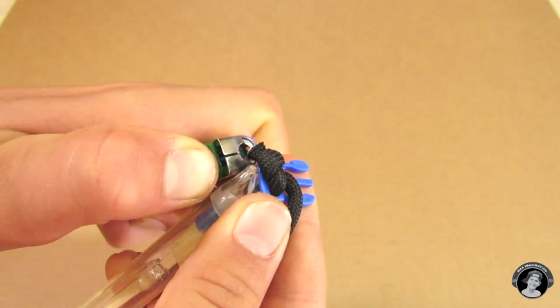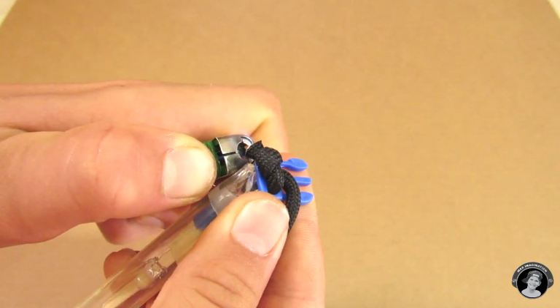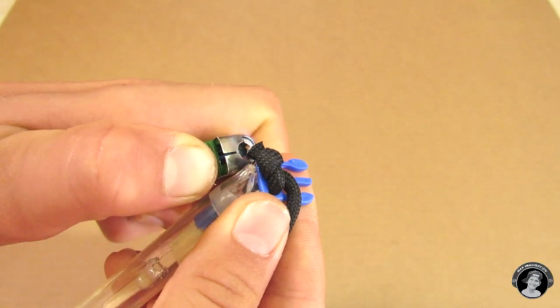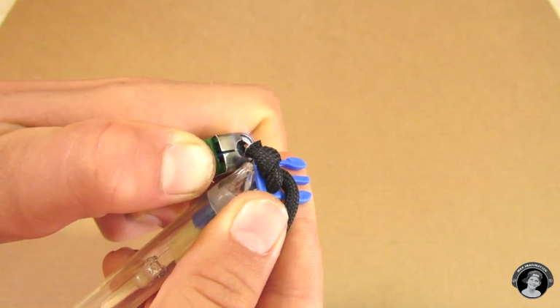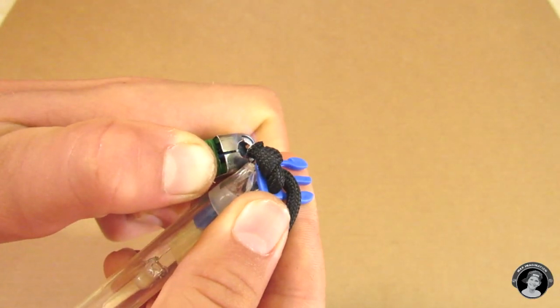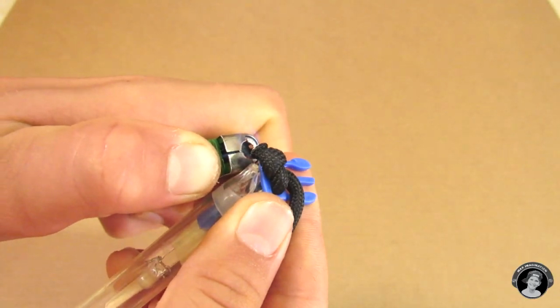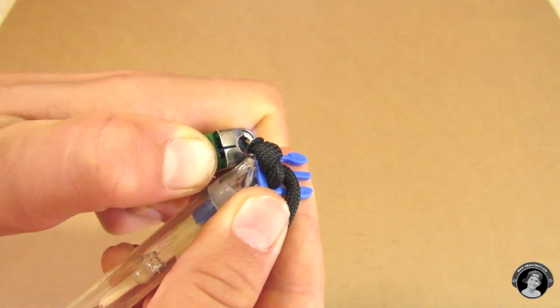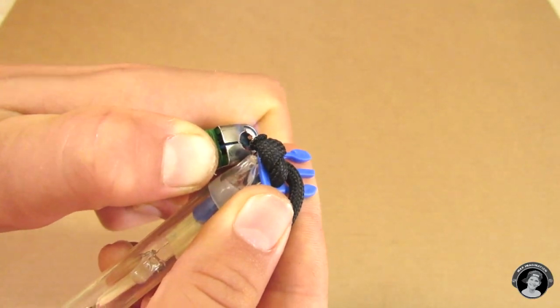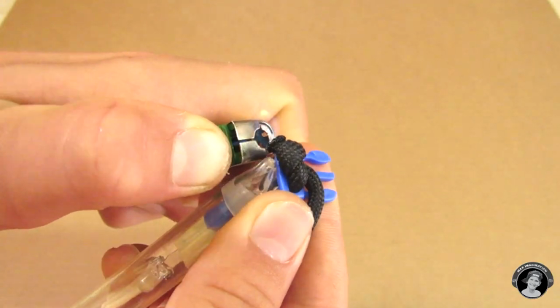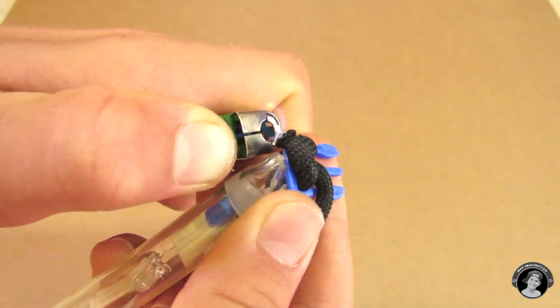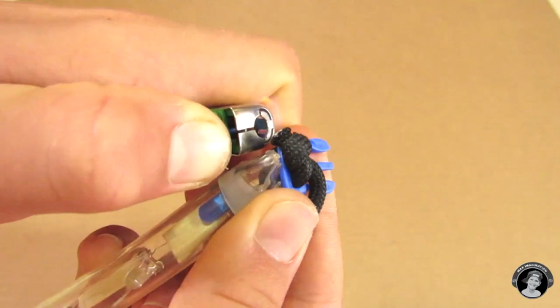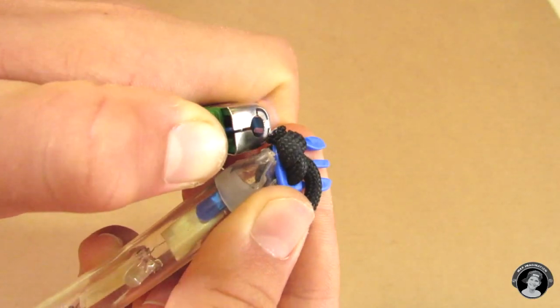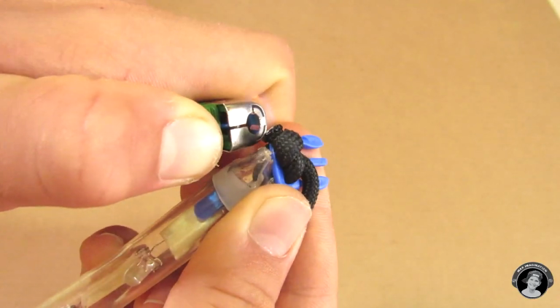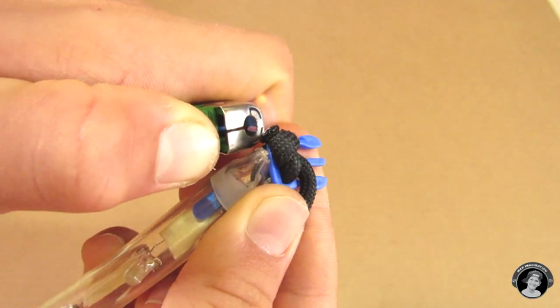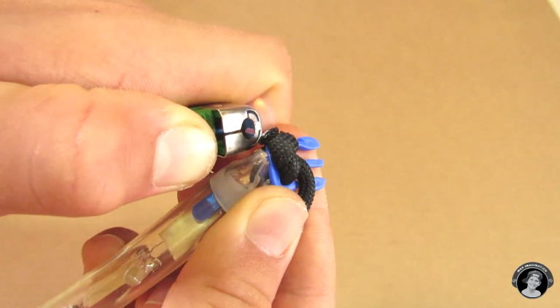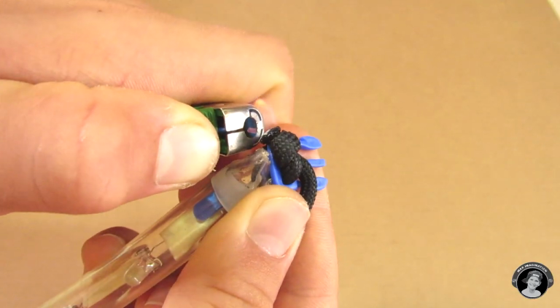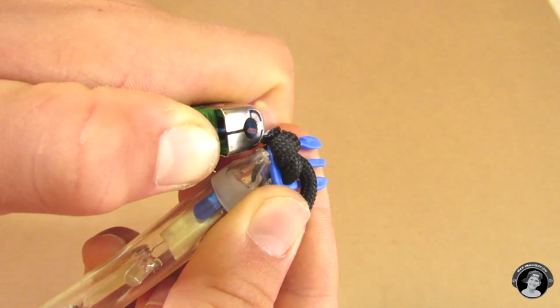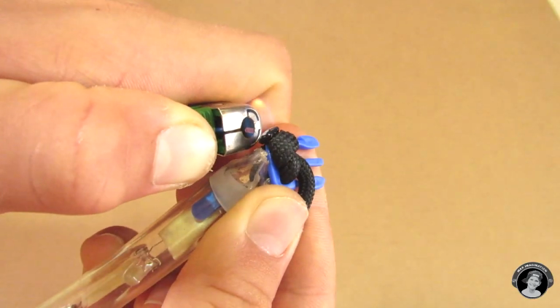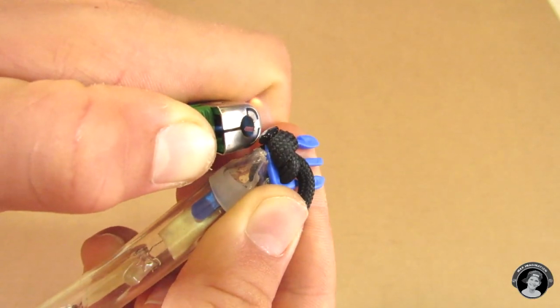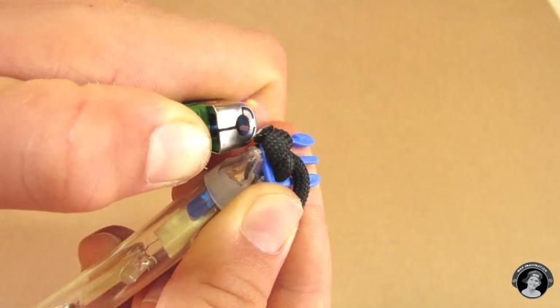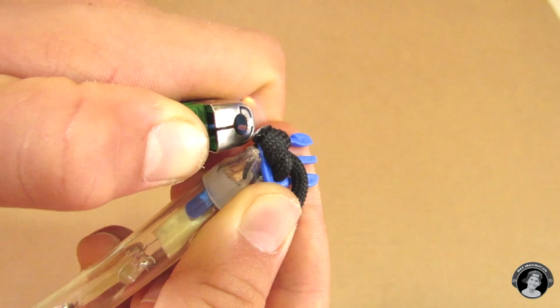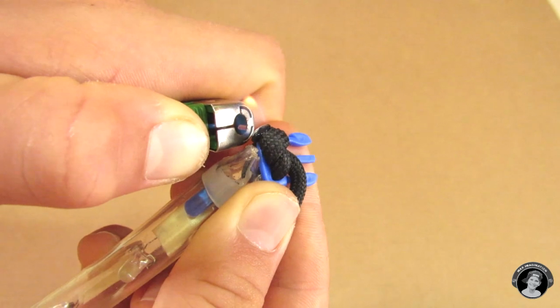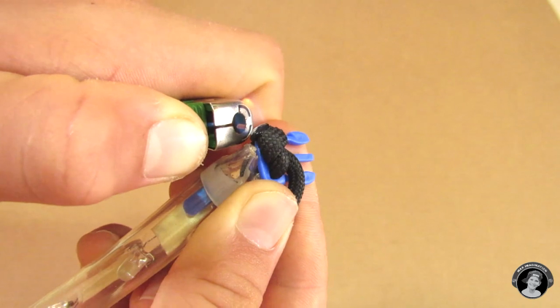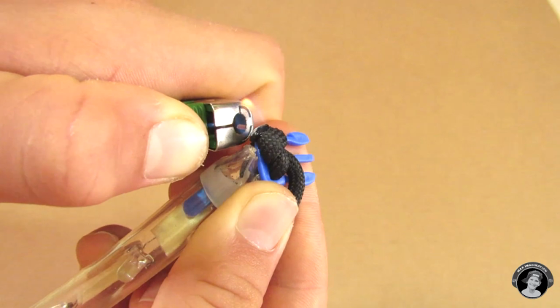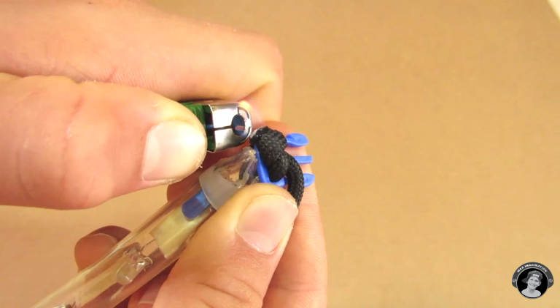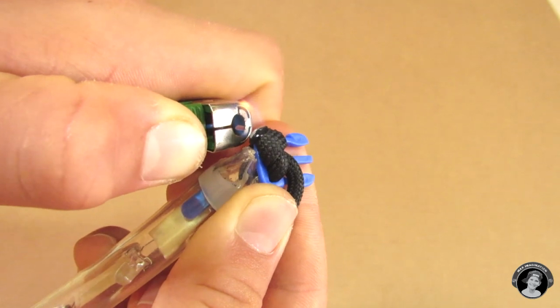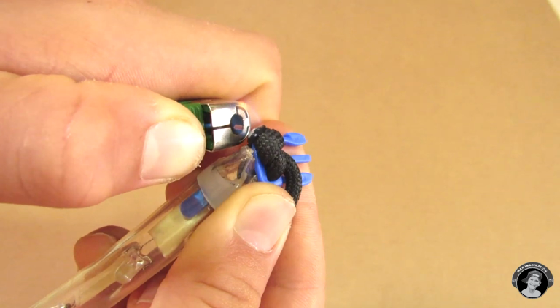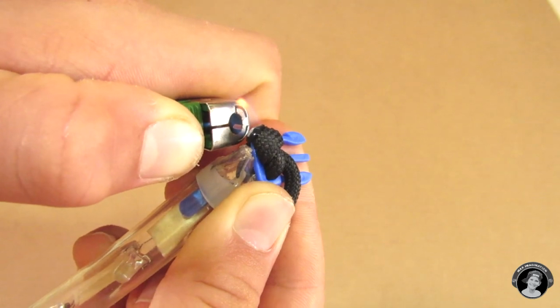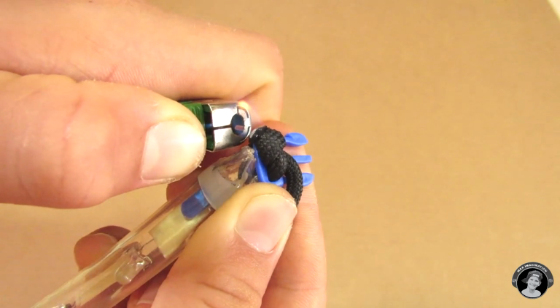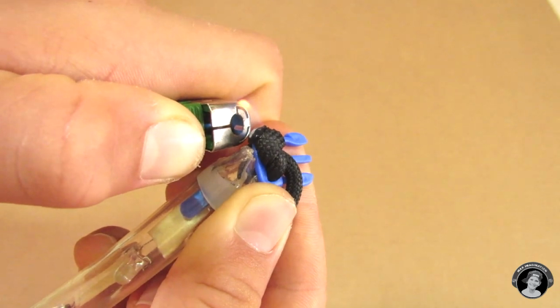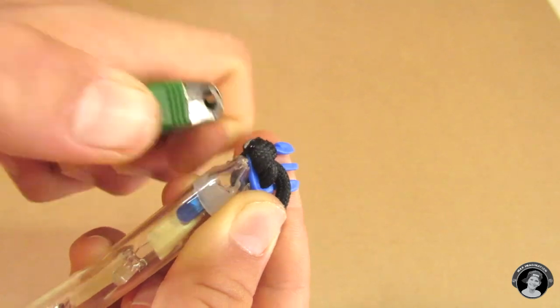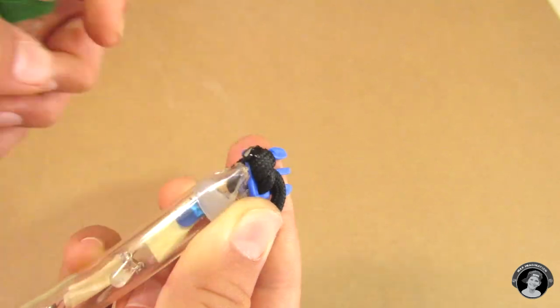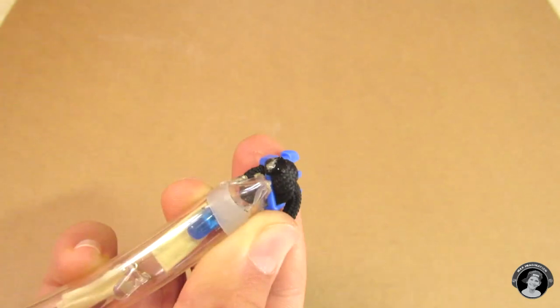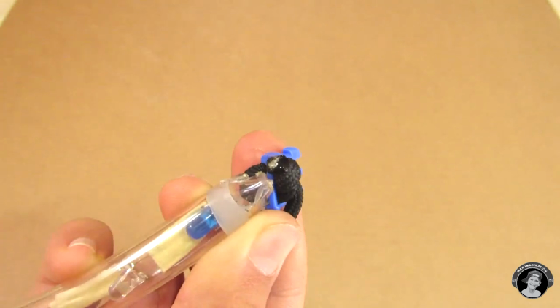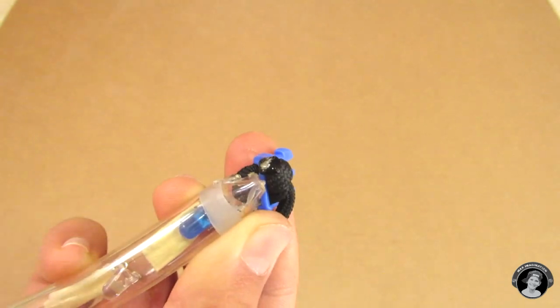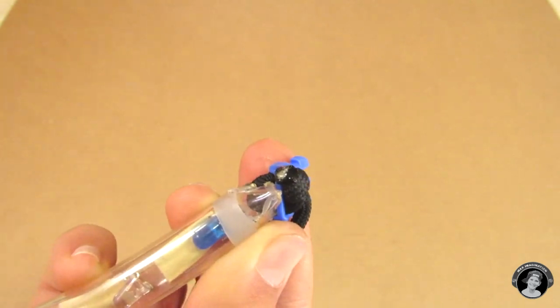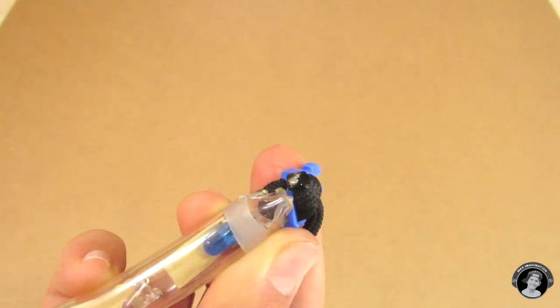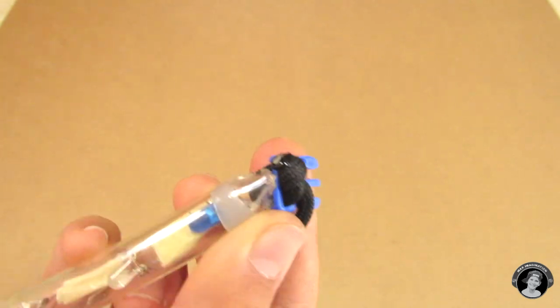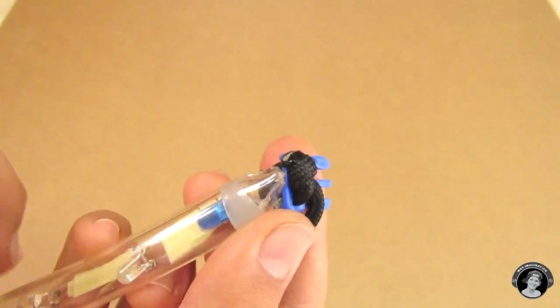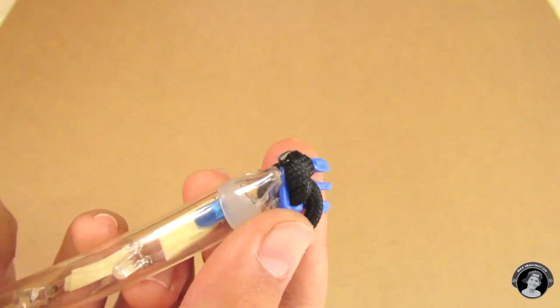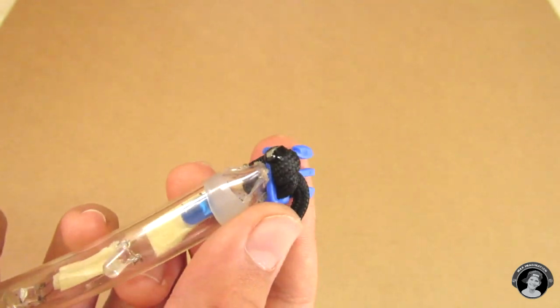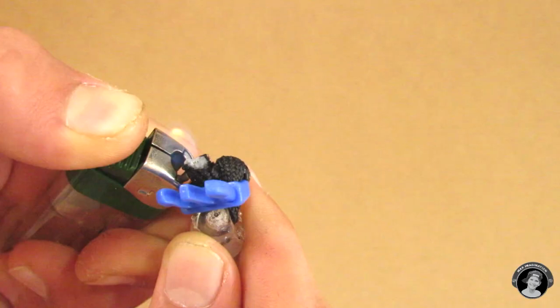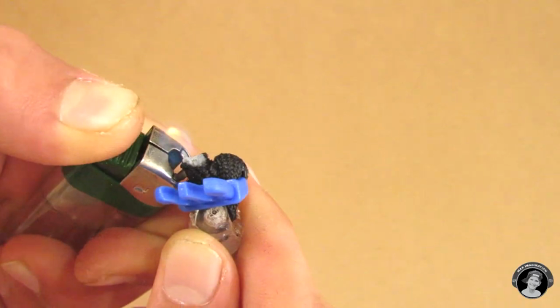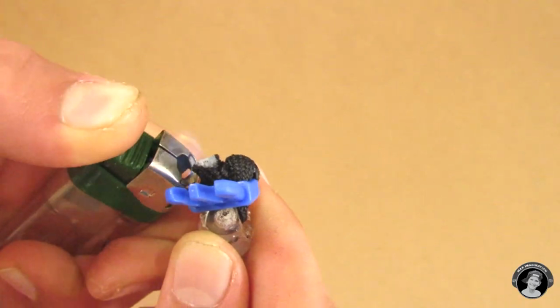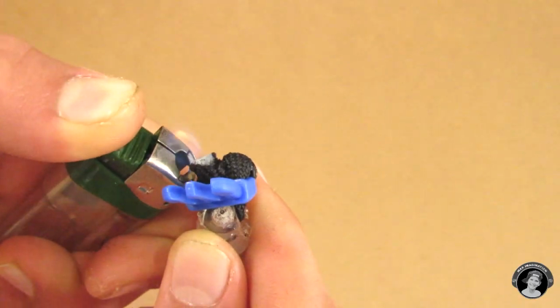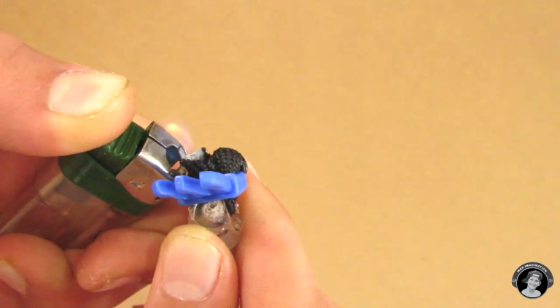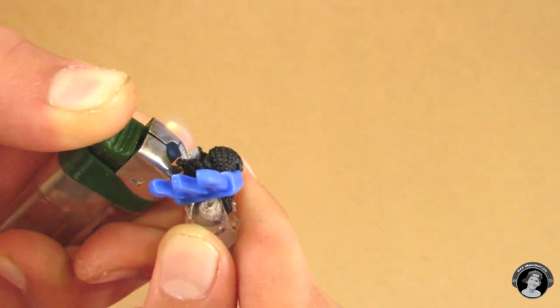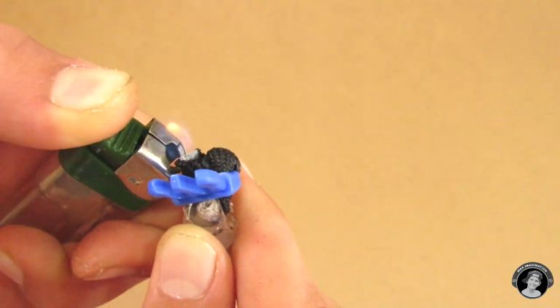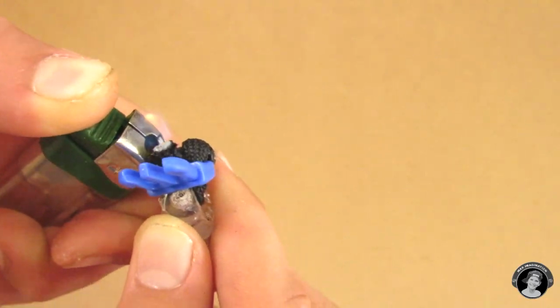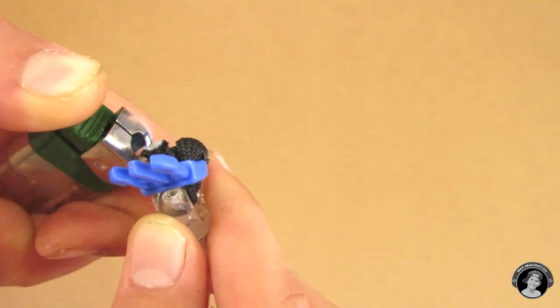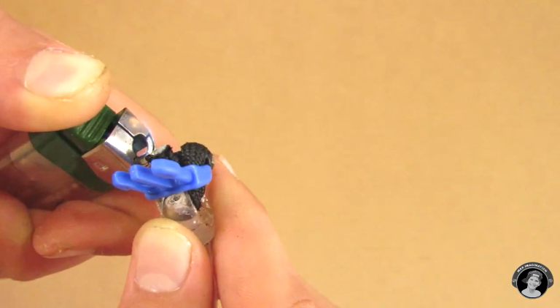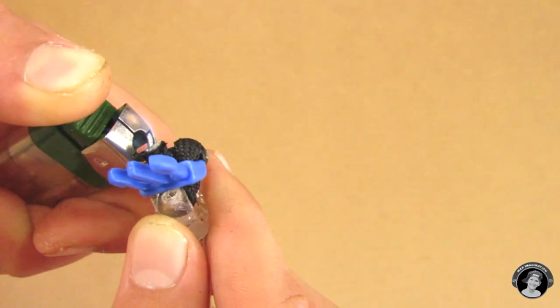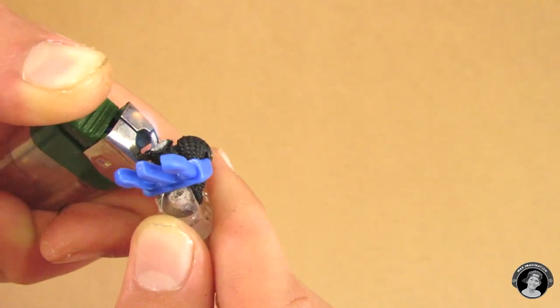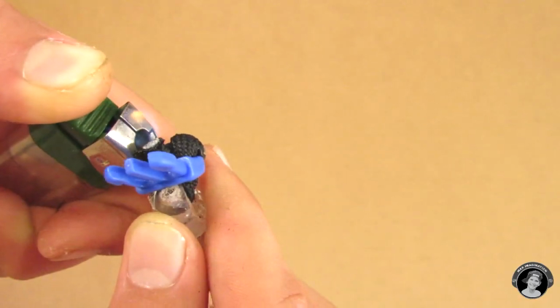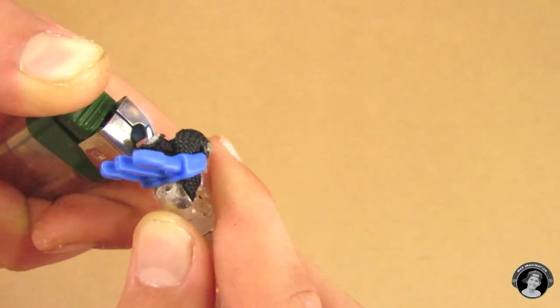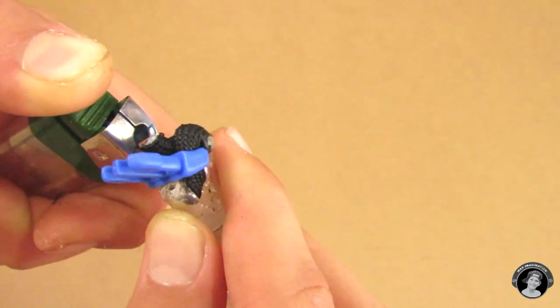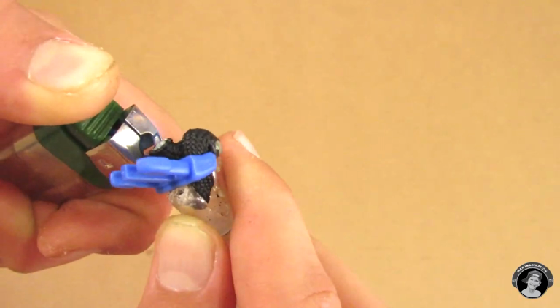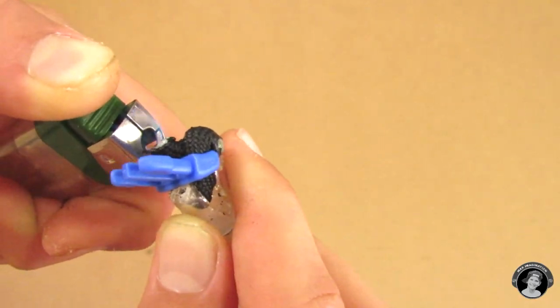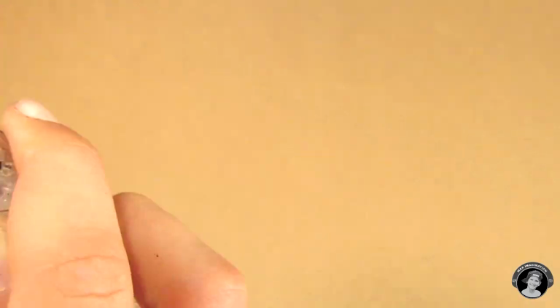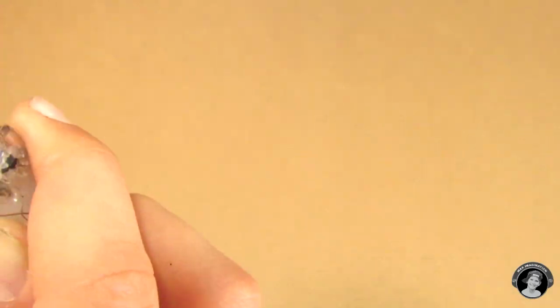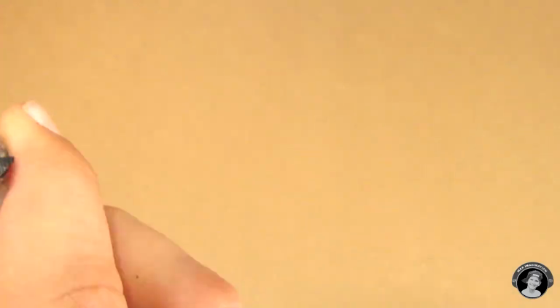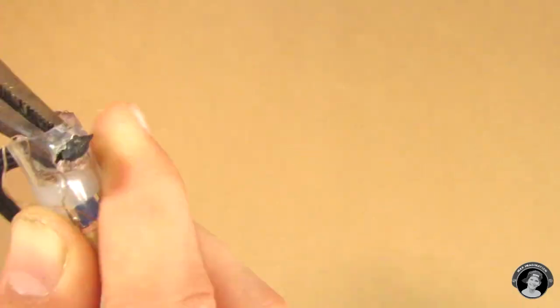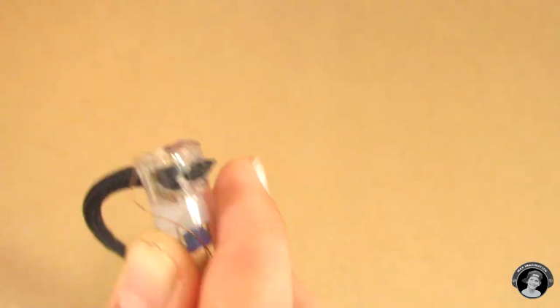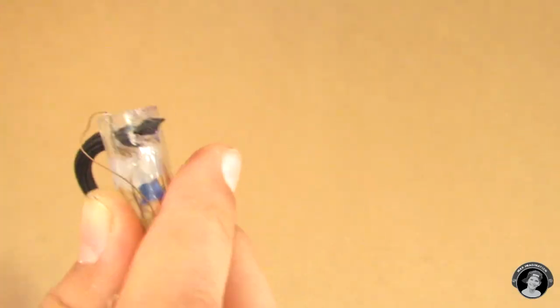Melting each end of a paracord will help it so that it won't untie itself, and it looks much nicer, right?